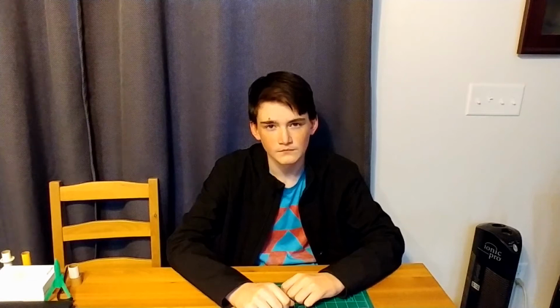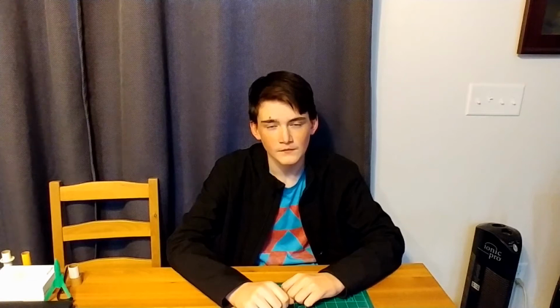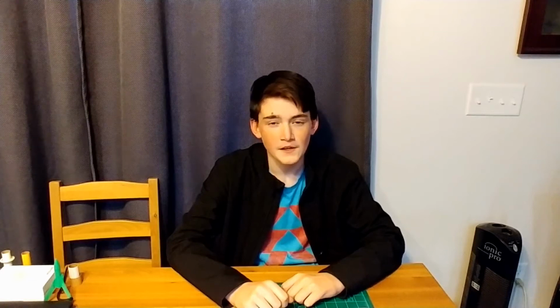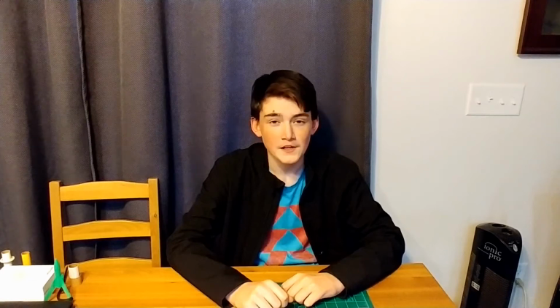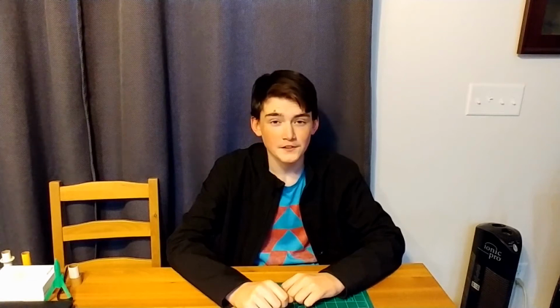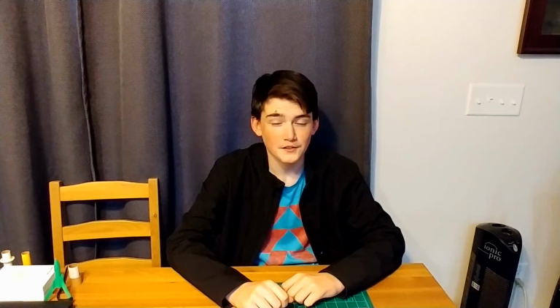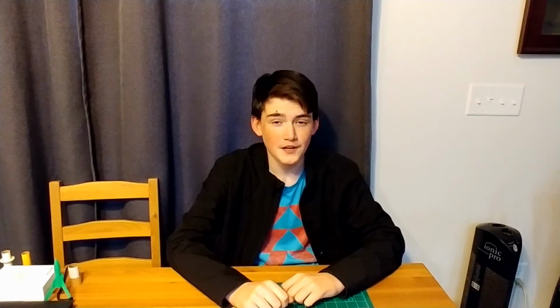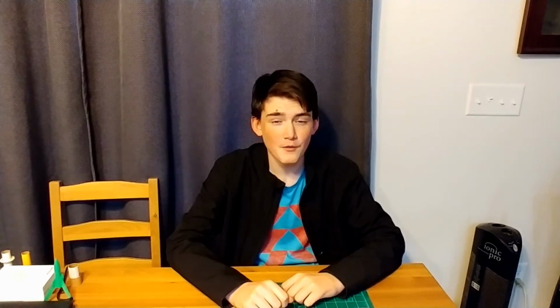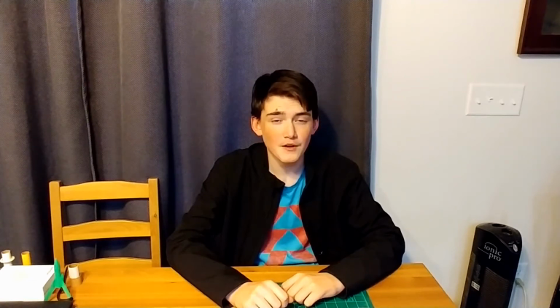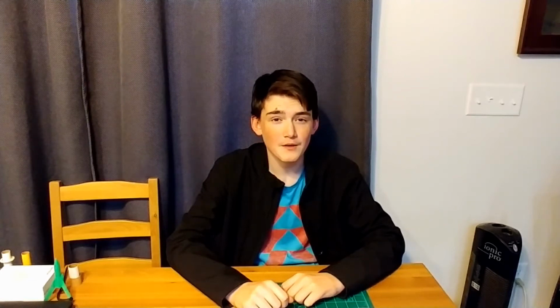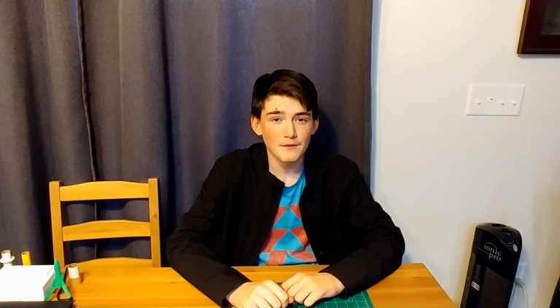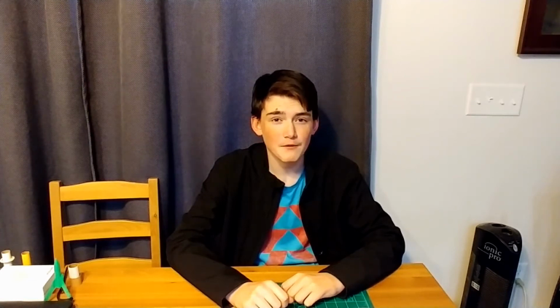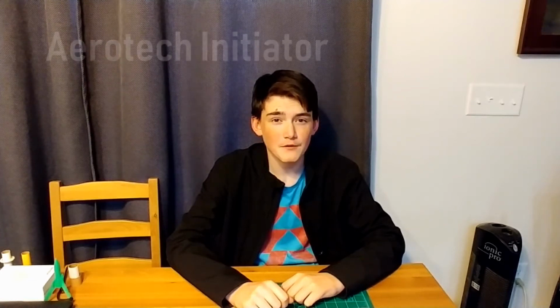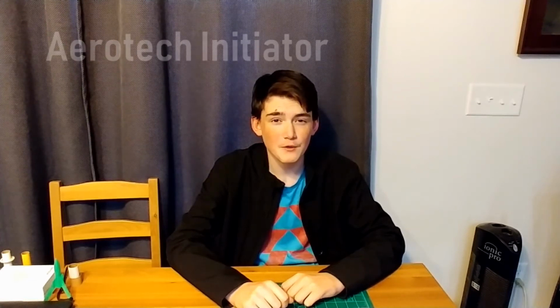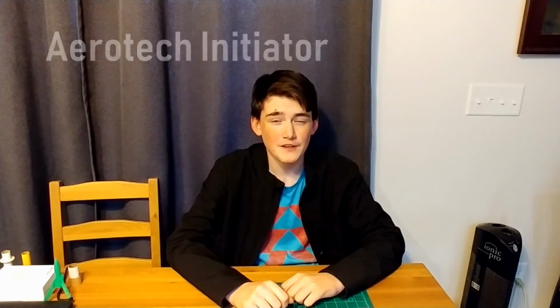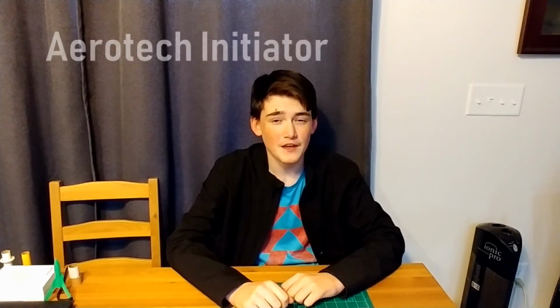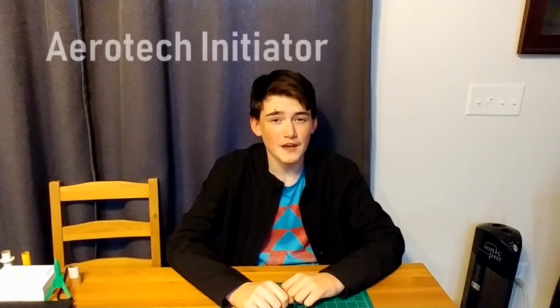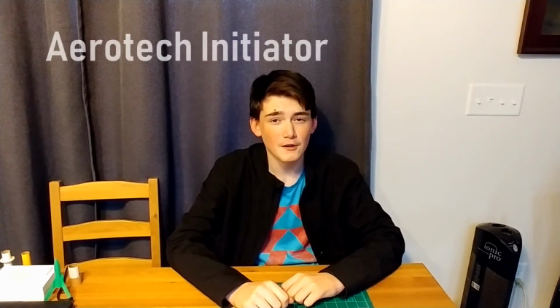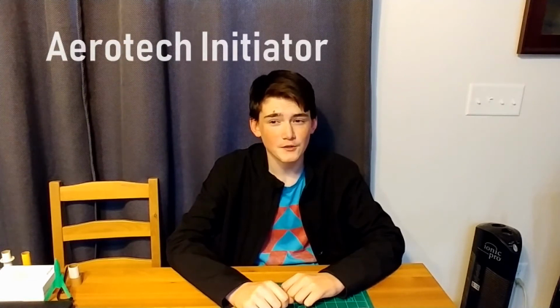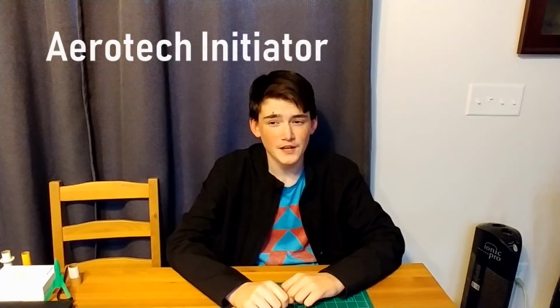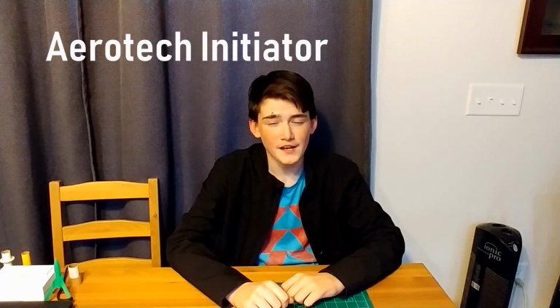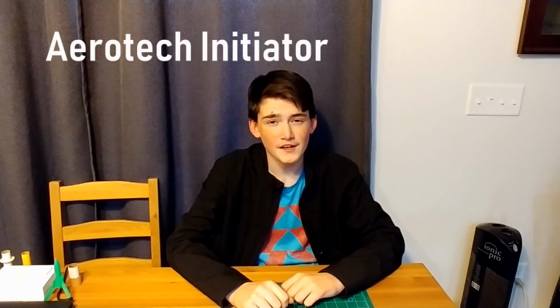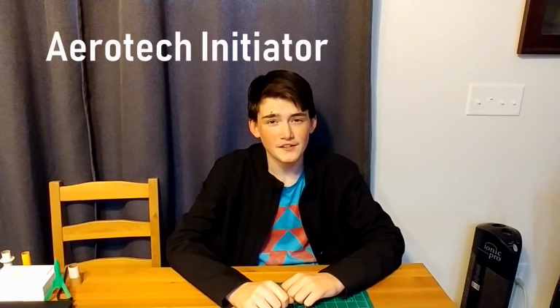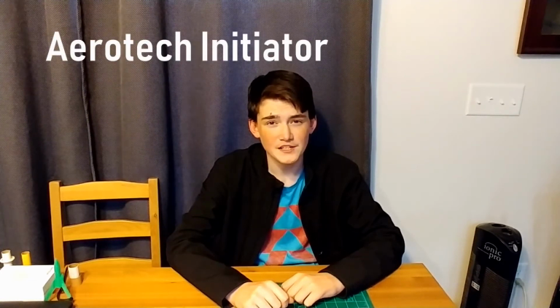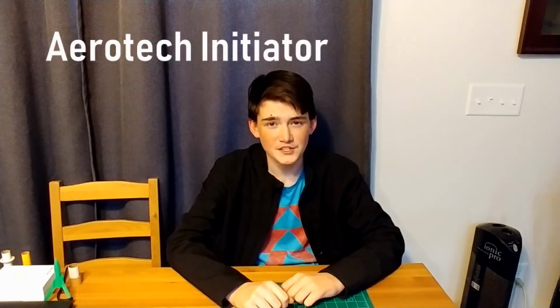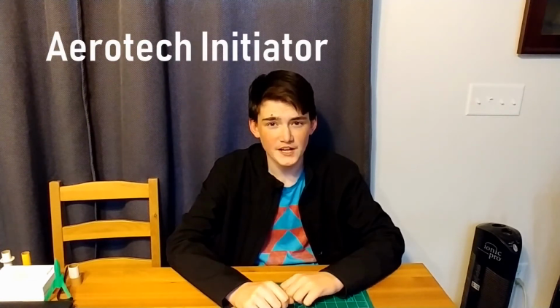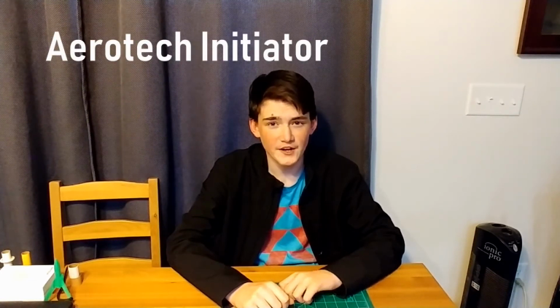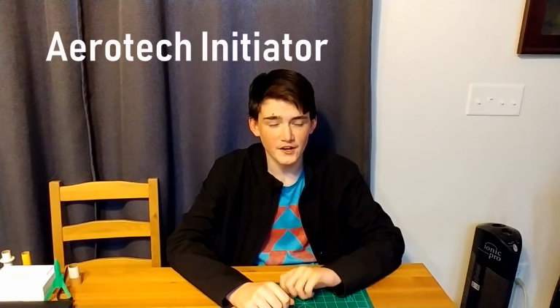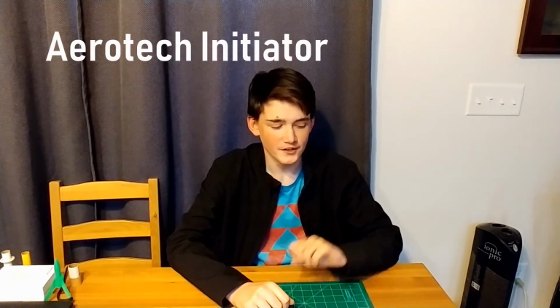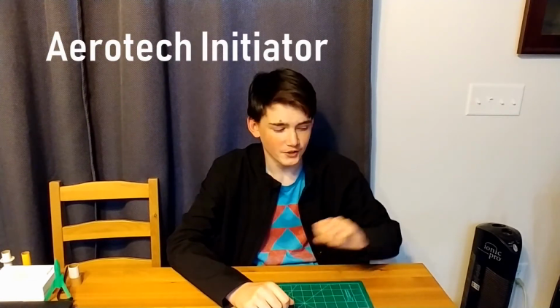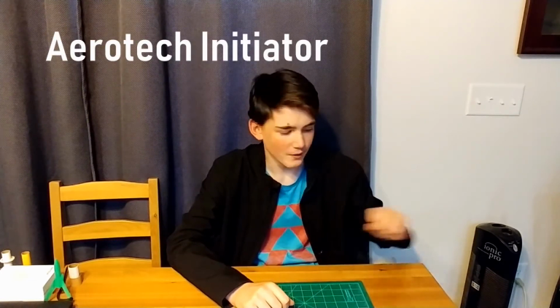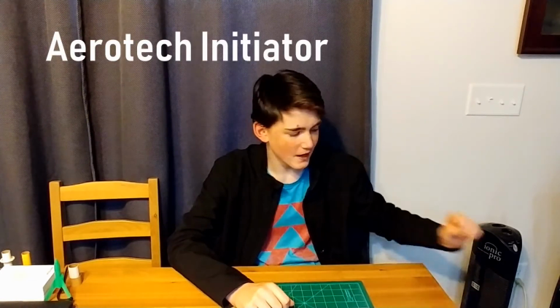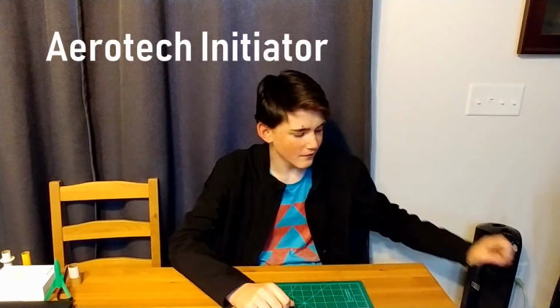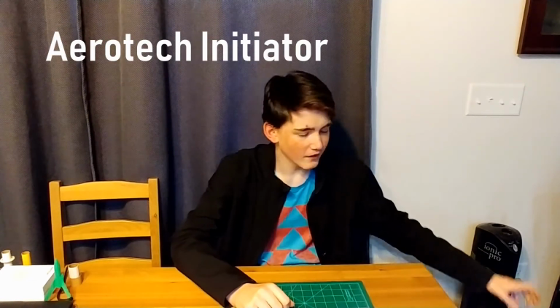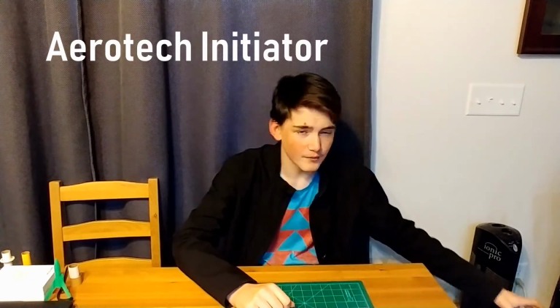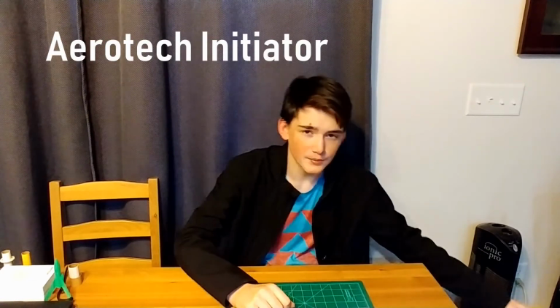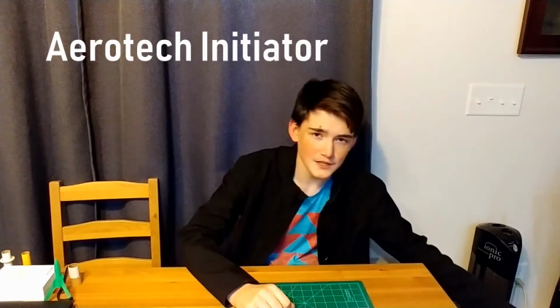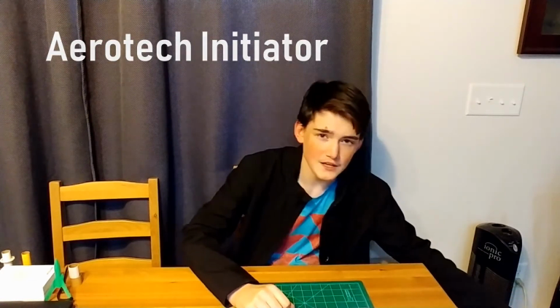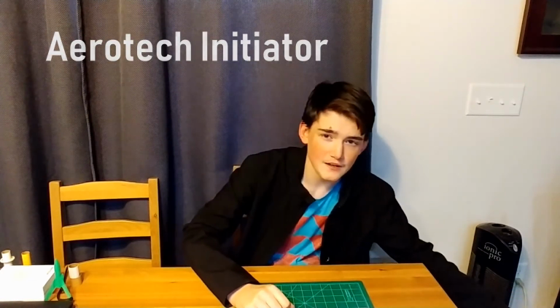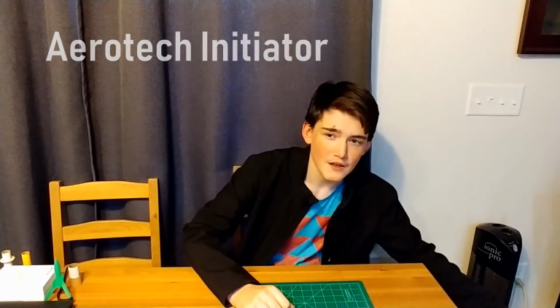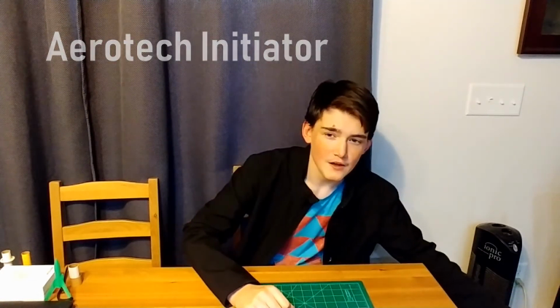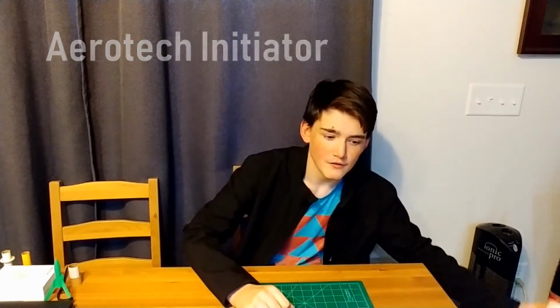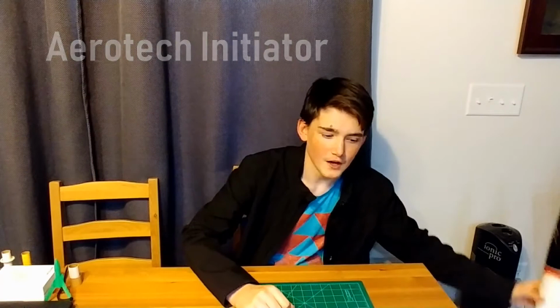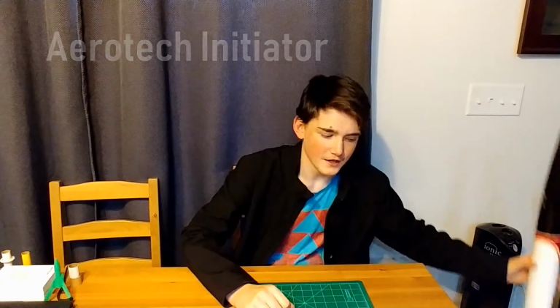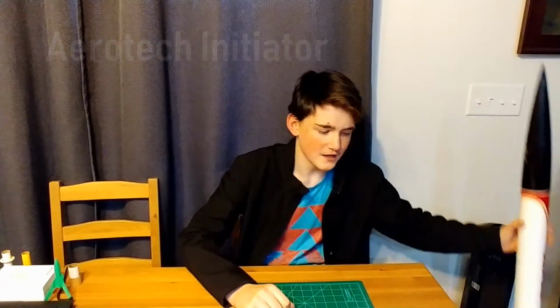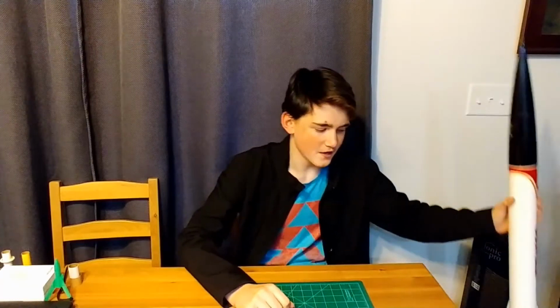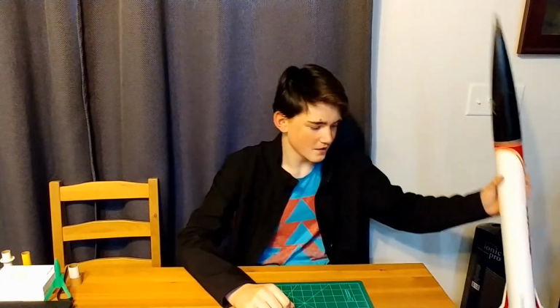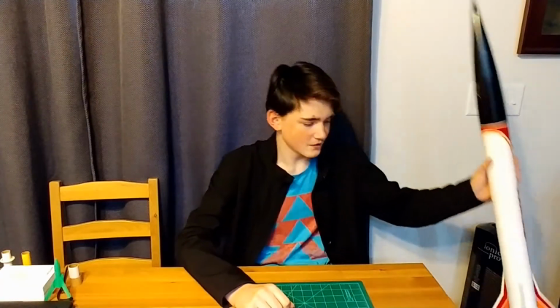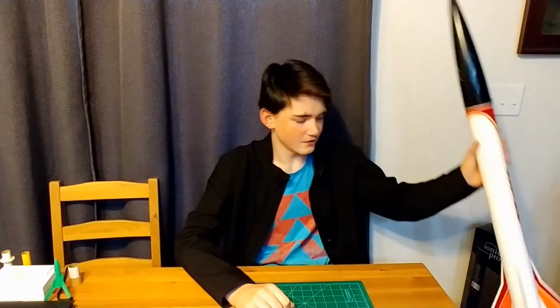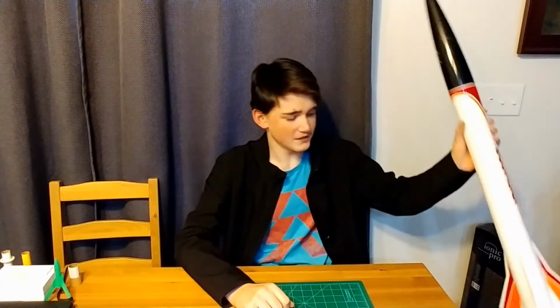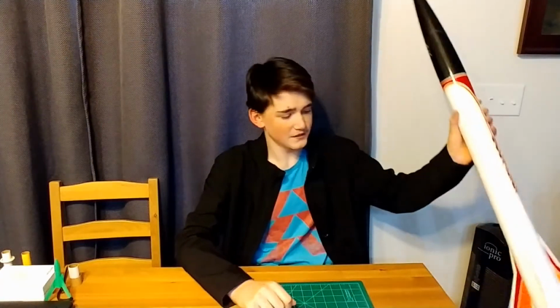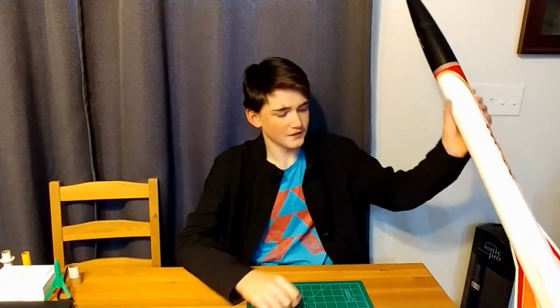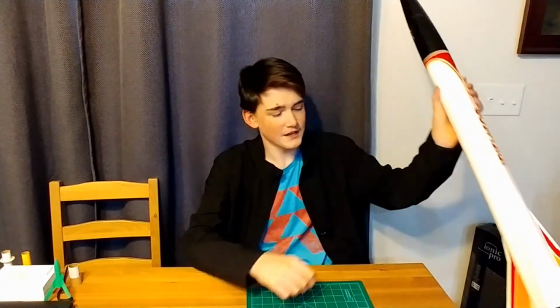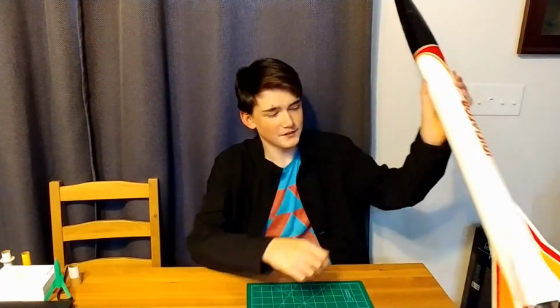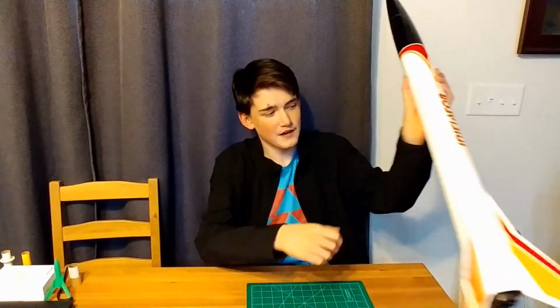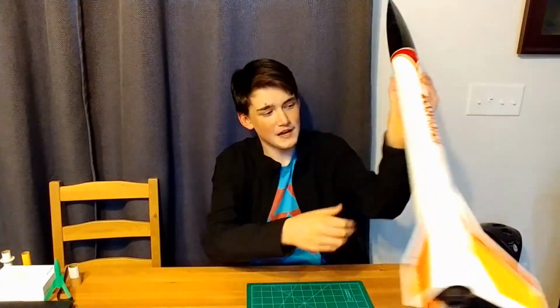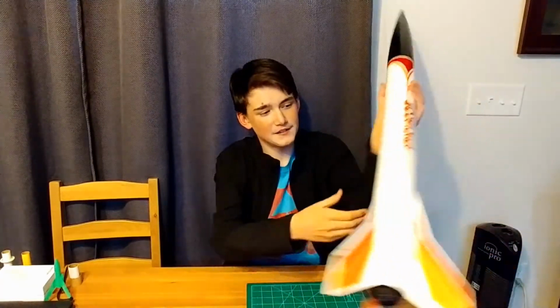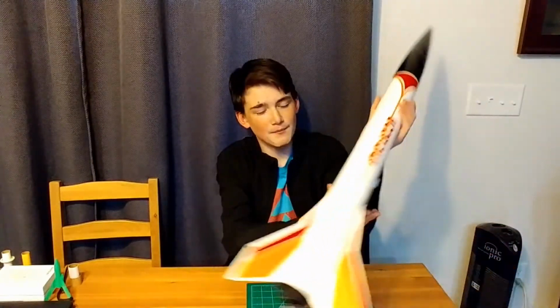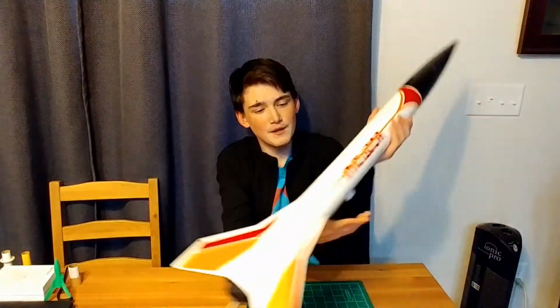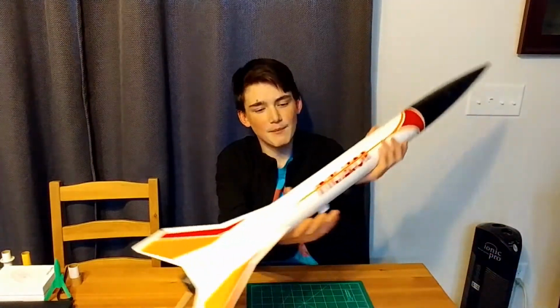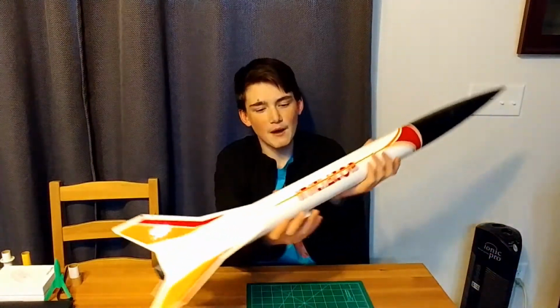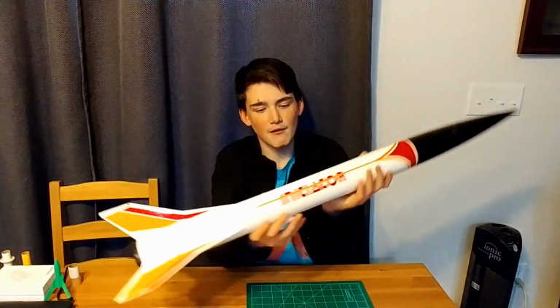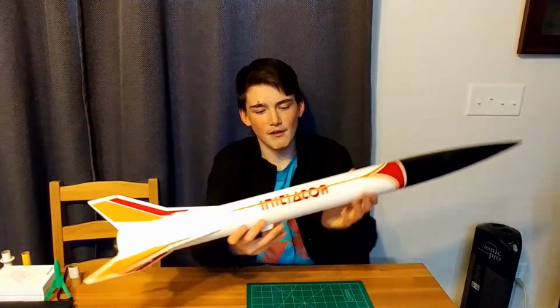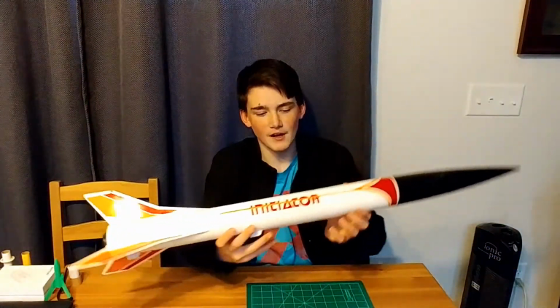Today we're going to be reviewing the Aerotech Initiator. We have our complete rocket here. This is classified as a mid-power rocket.